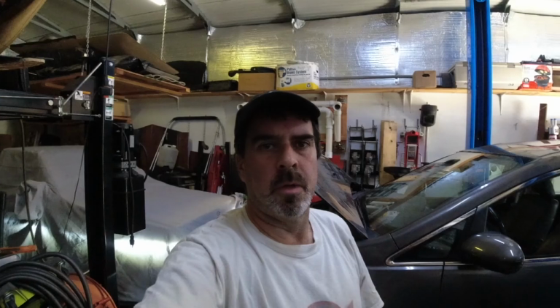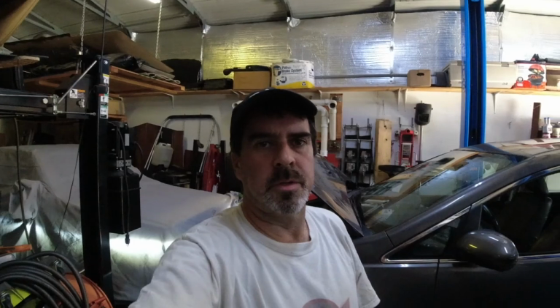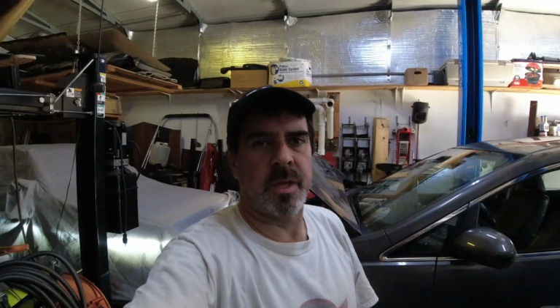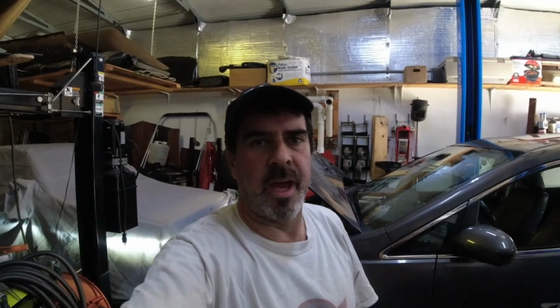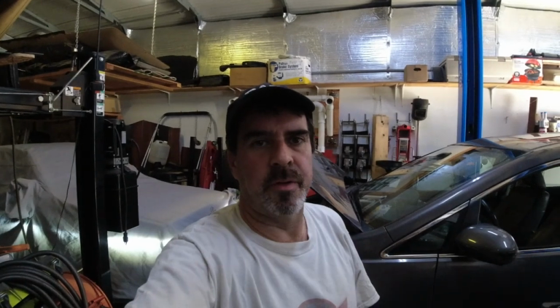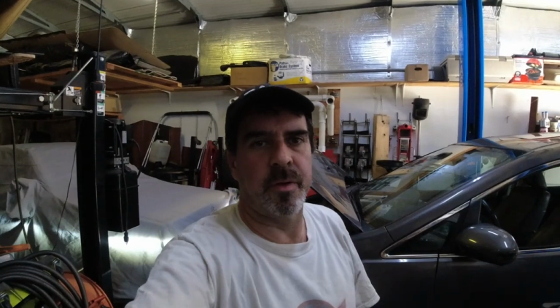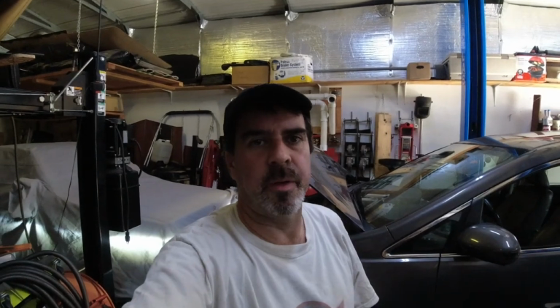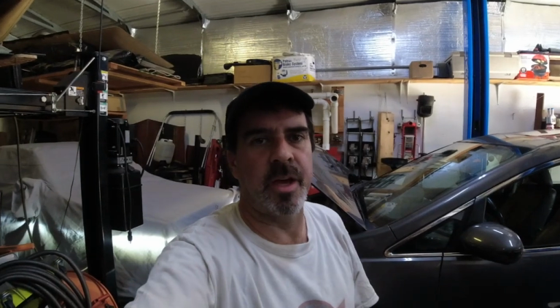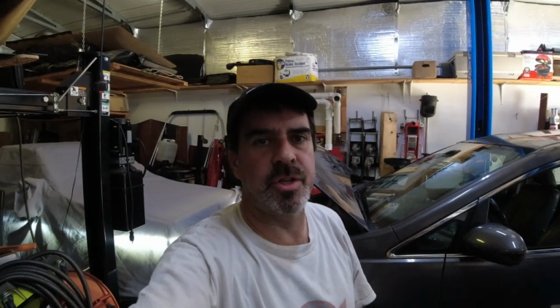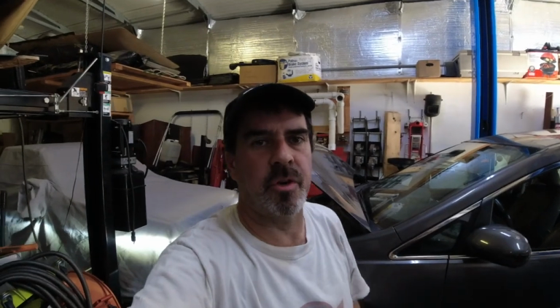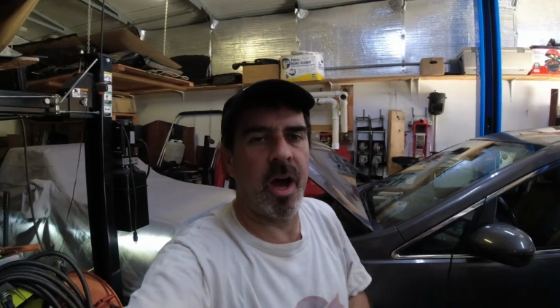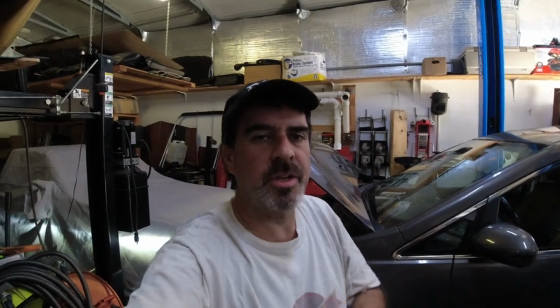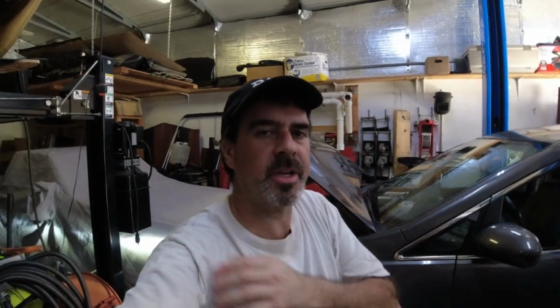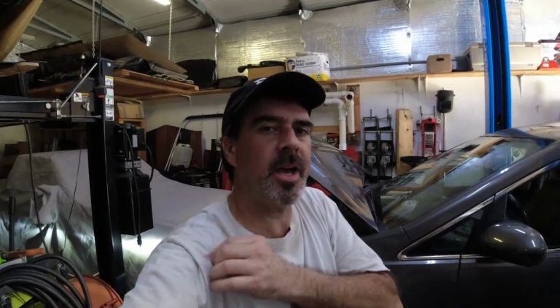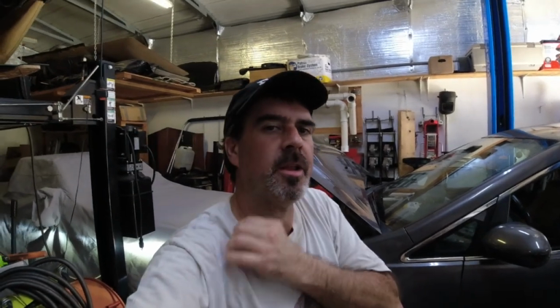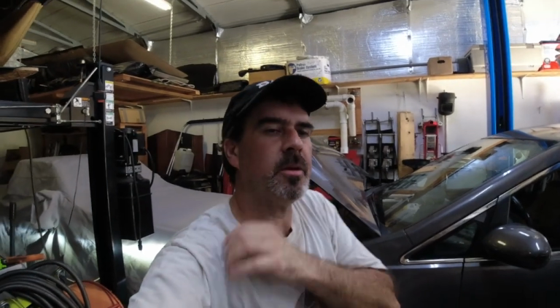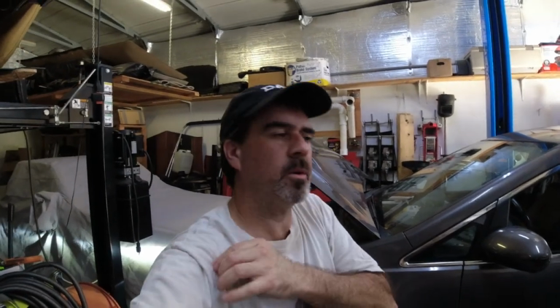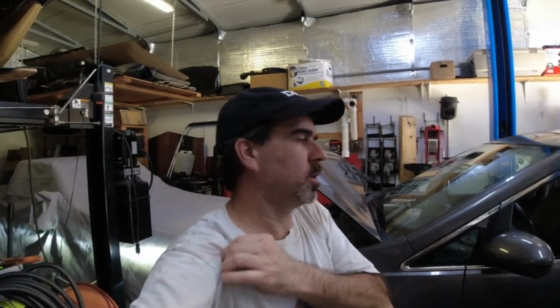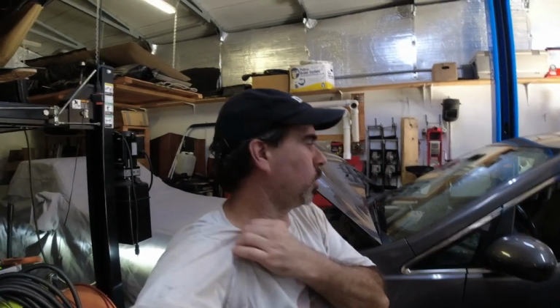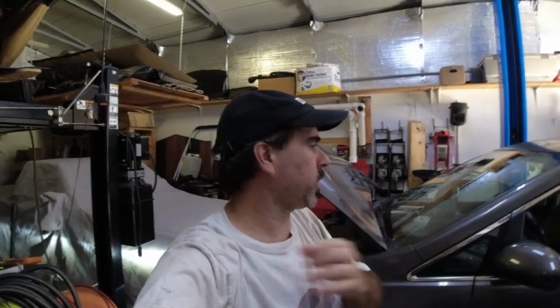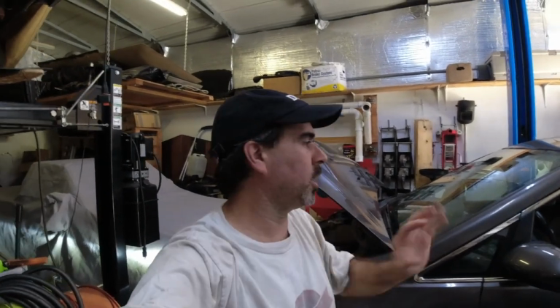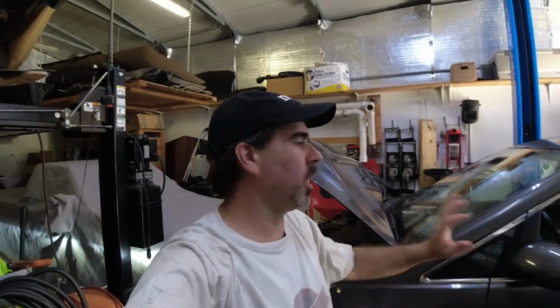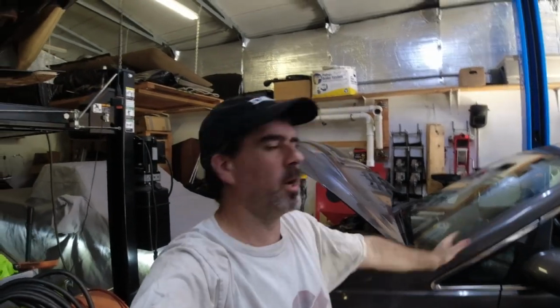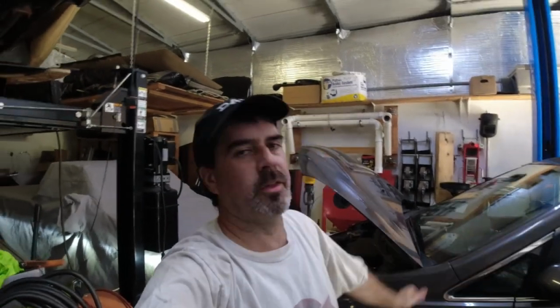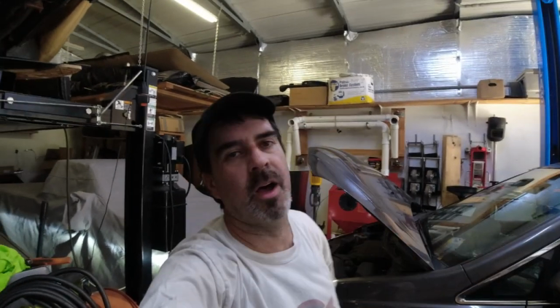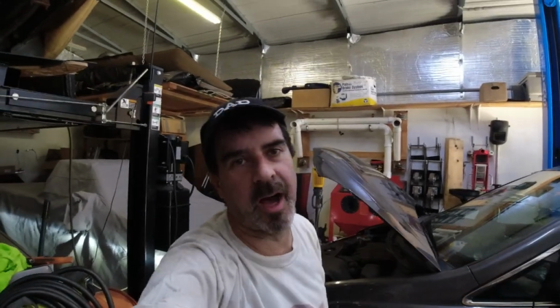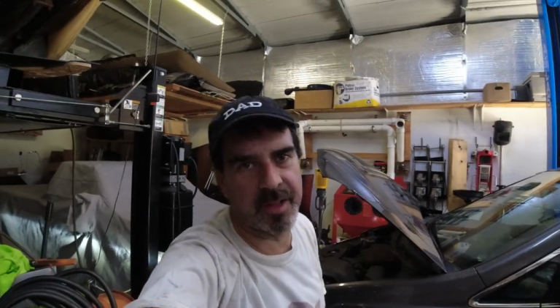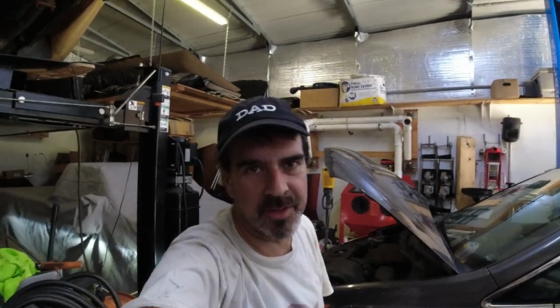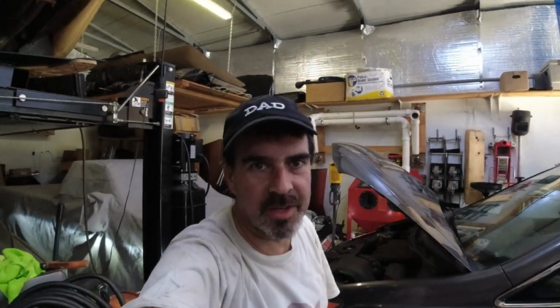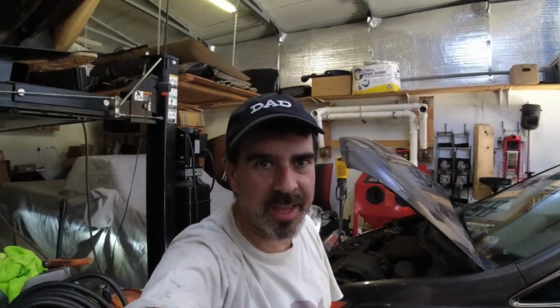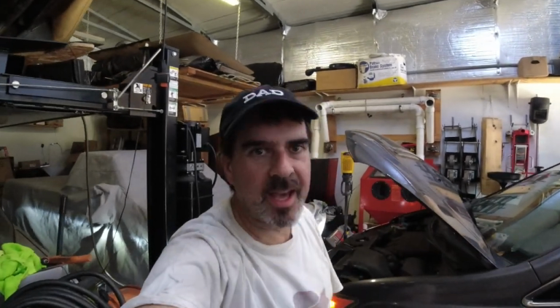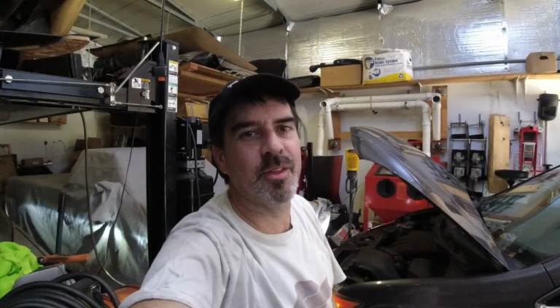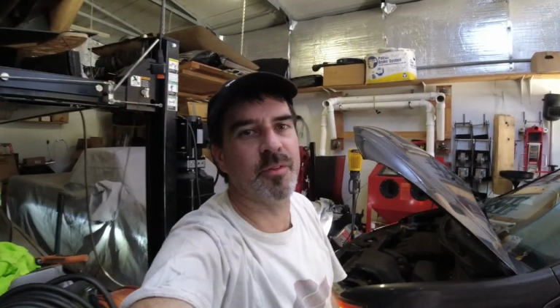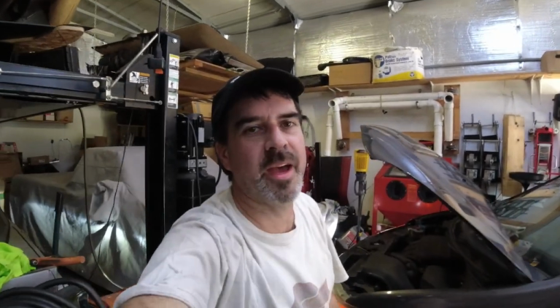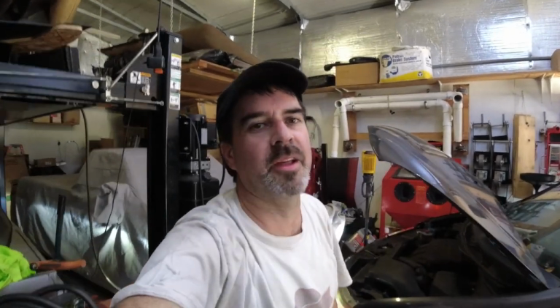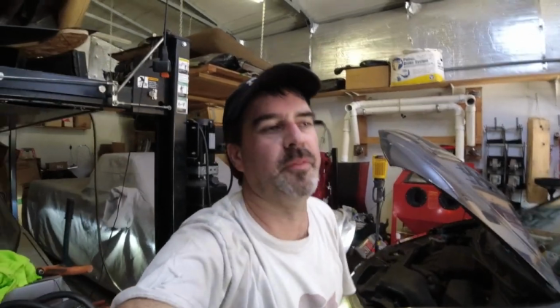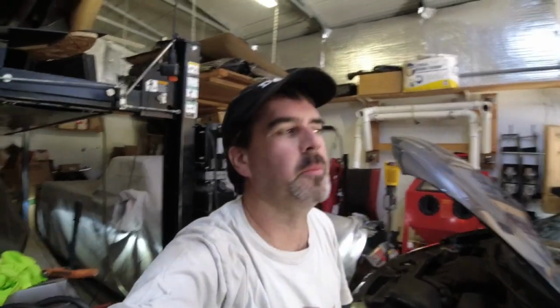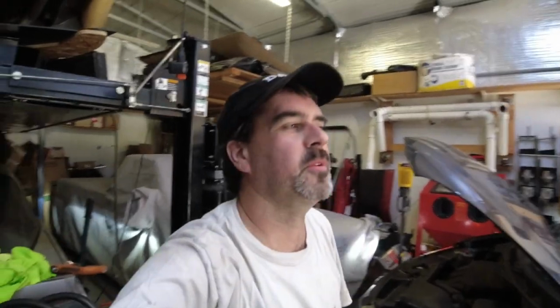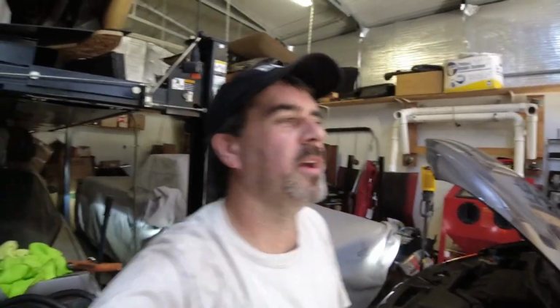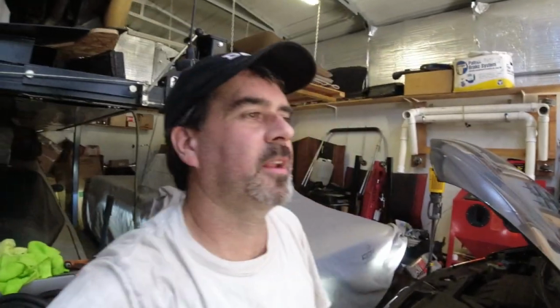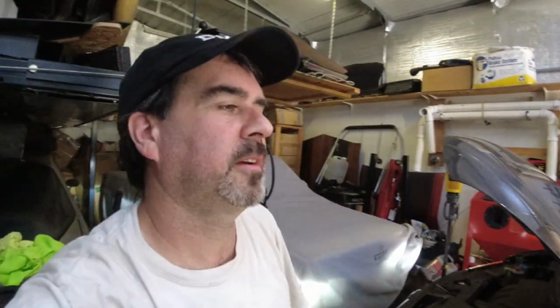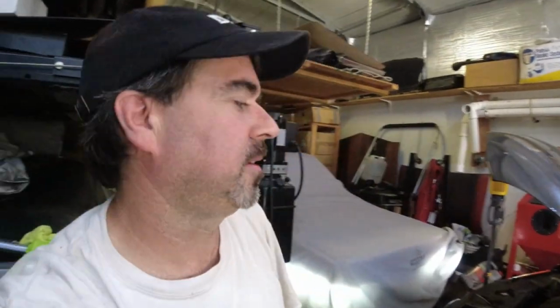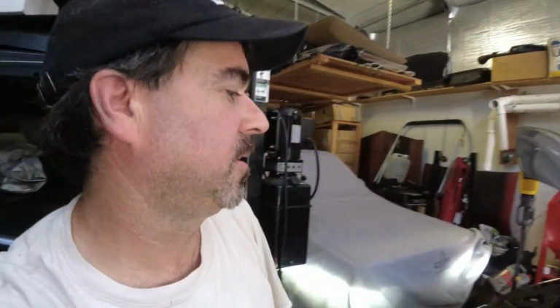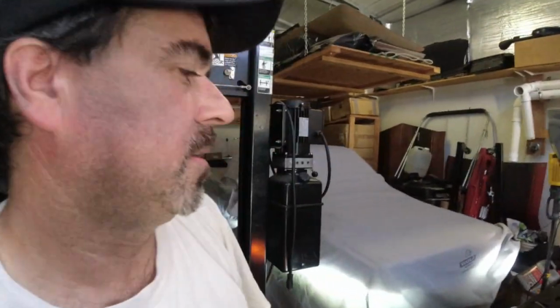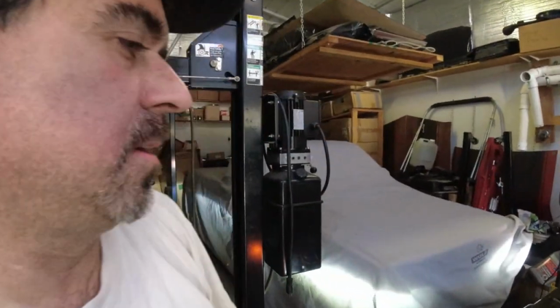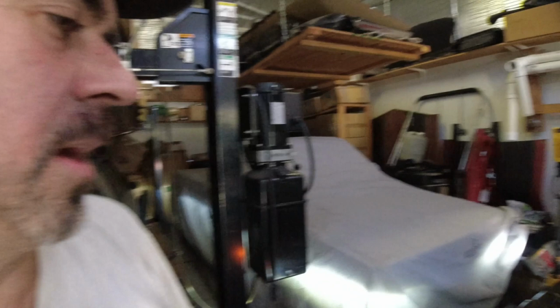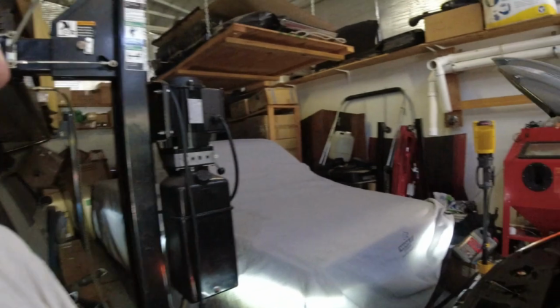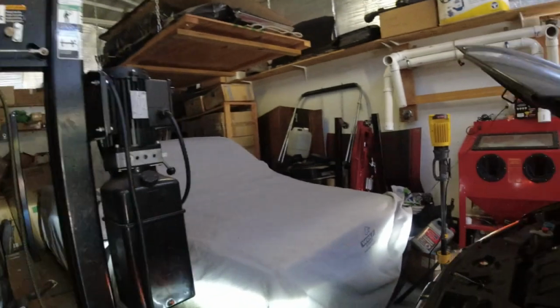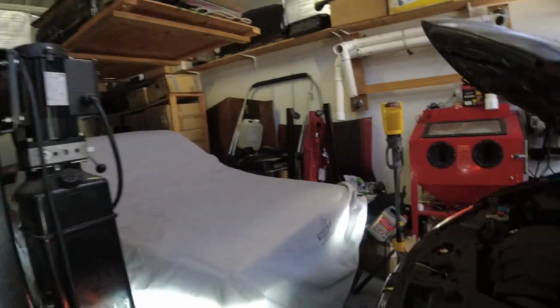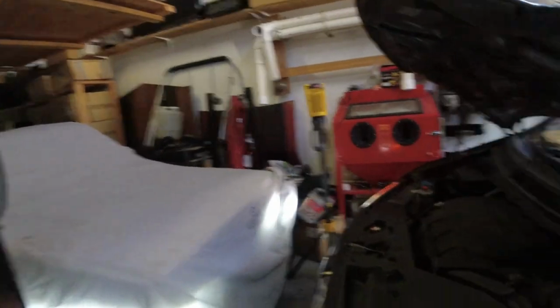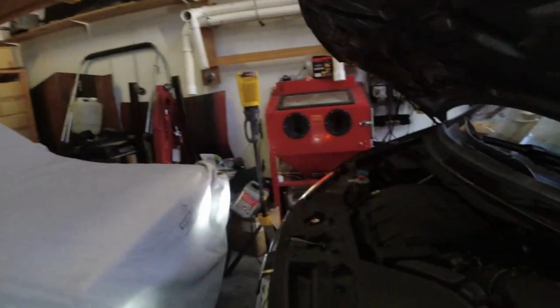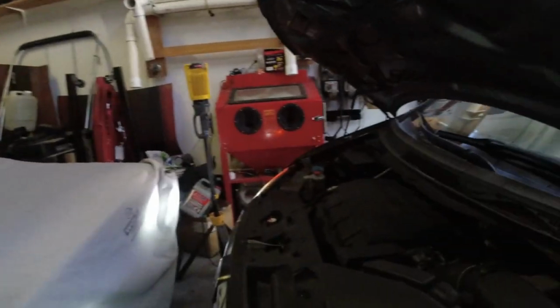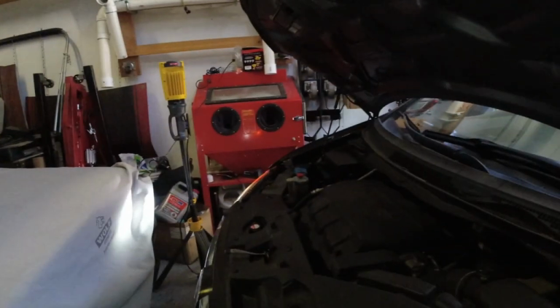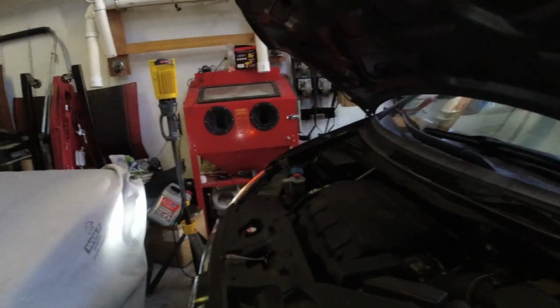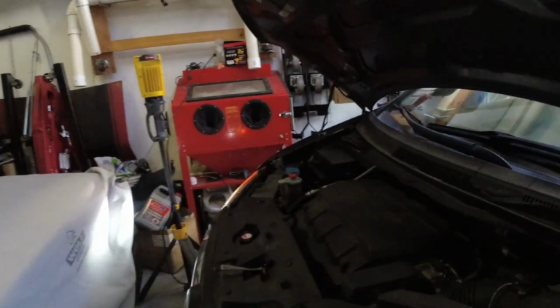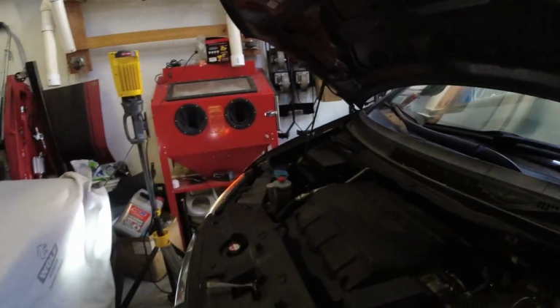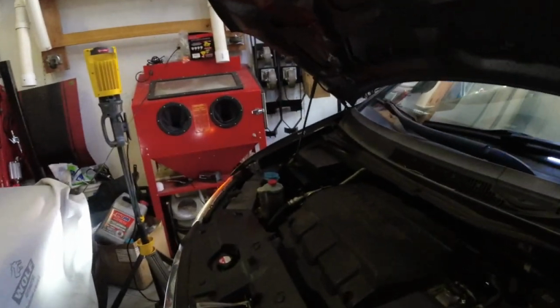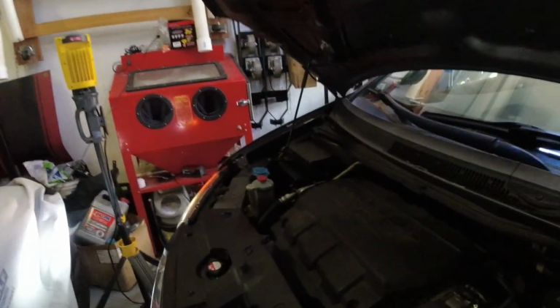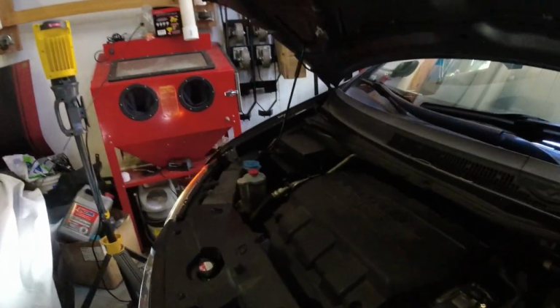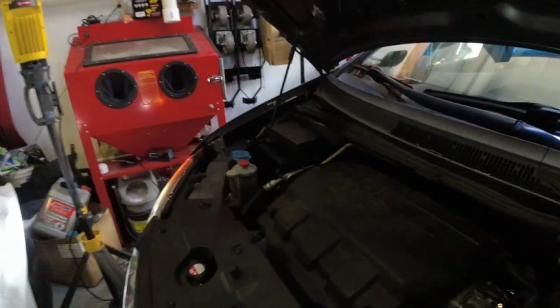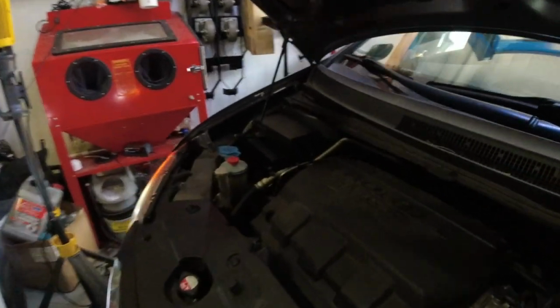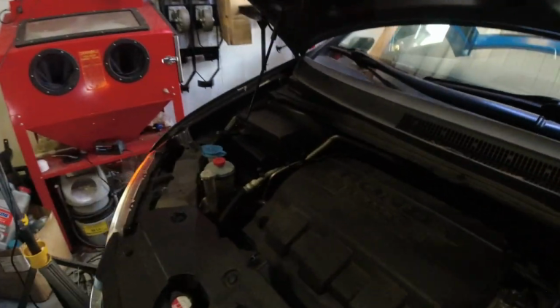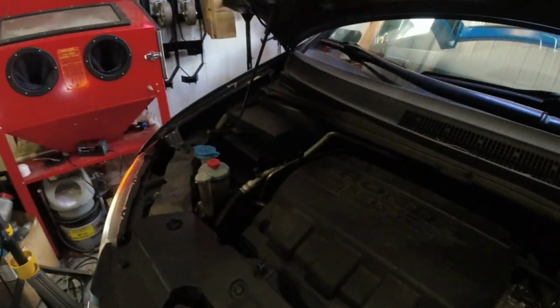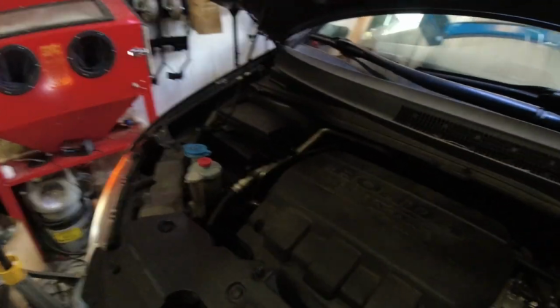Keith, Casey's Garage again, working on the van, the family van. I'm trying to find out what this noise is.